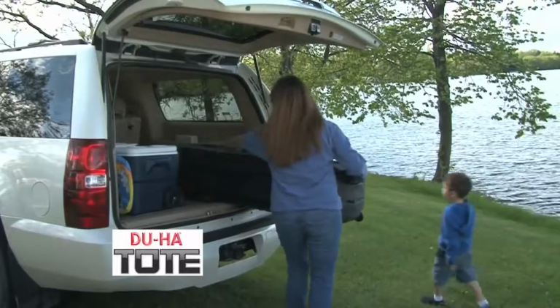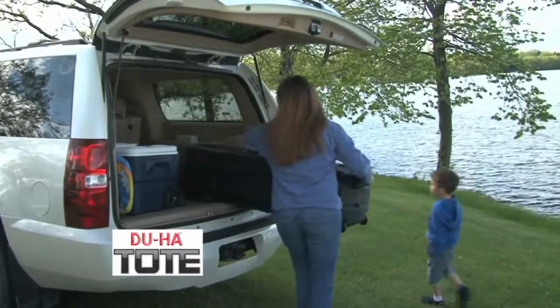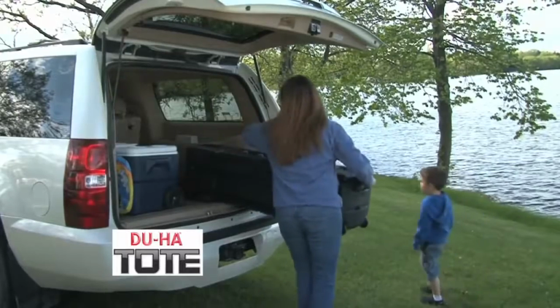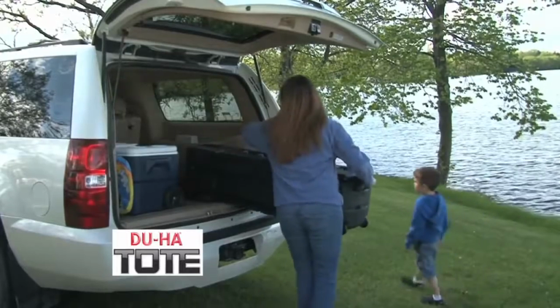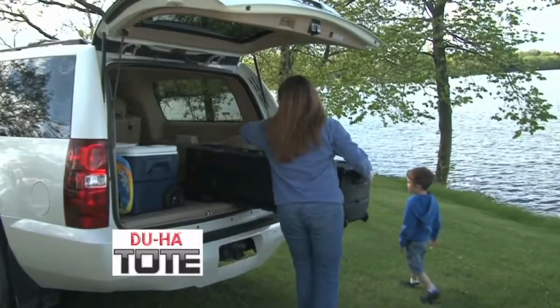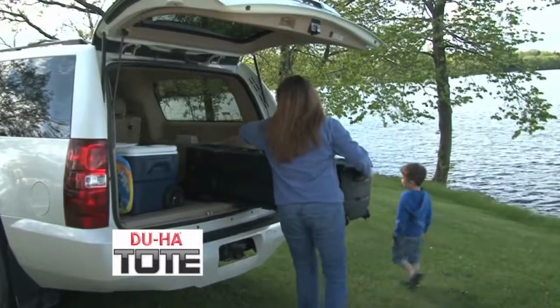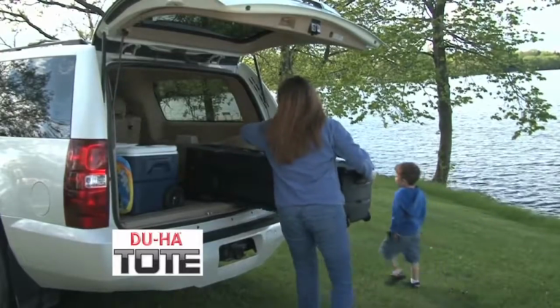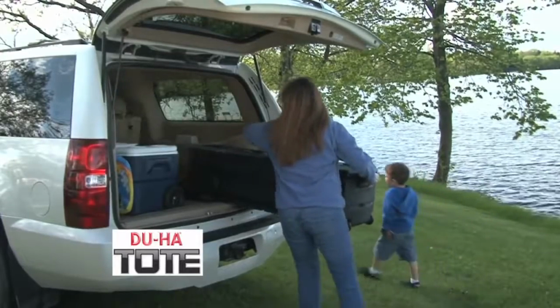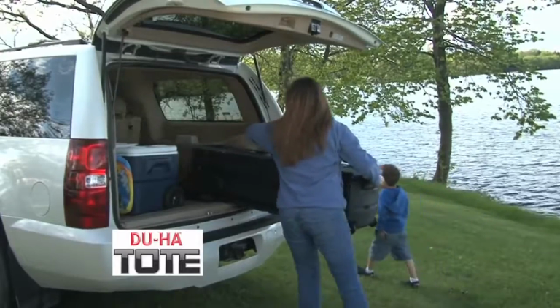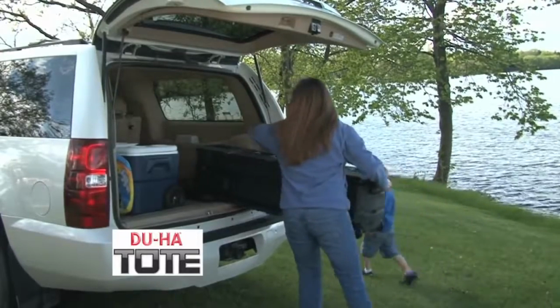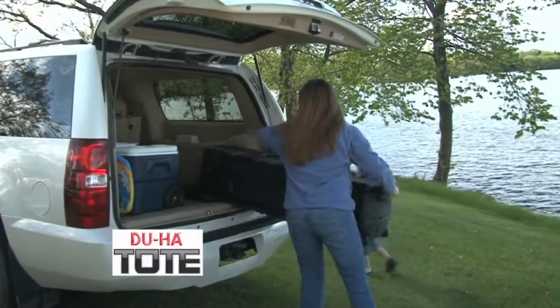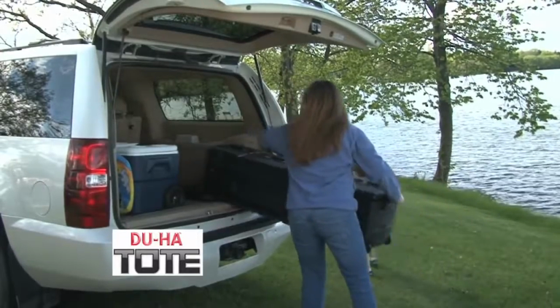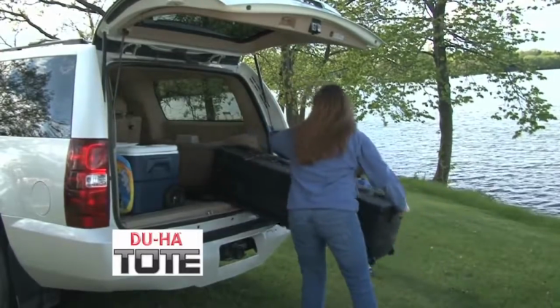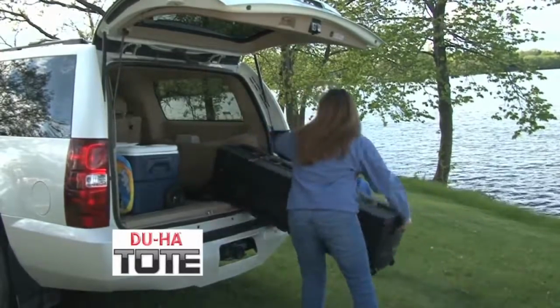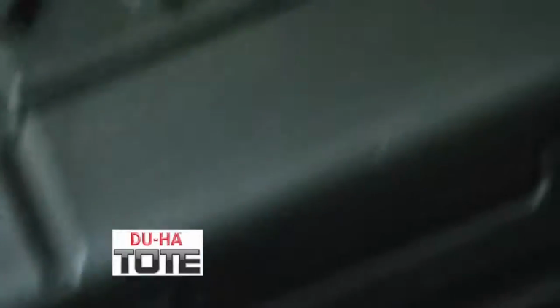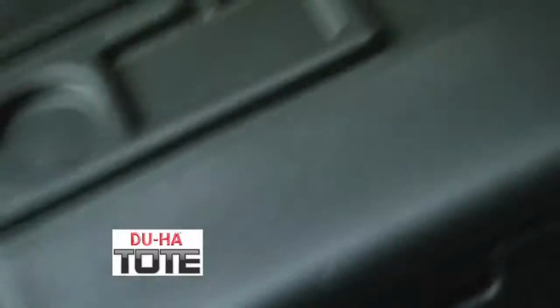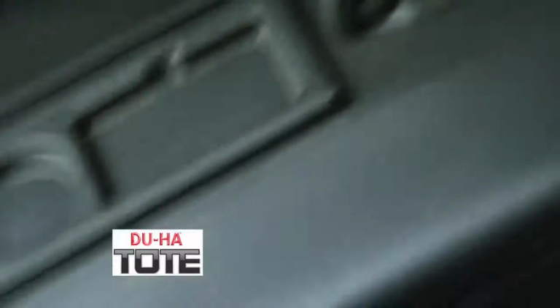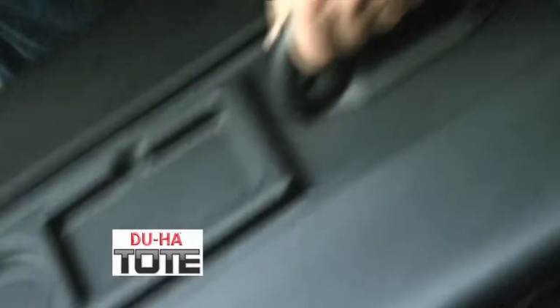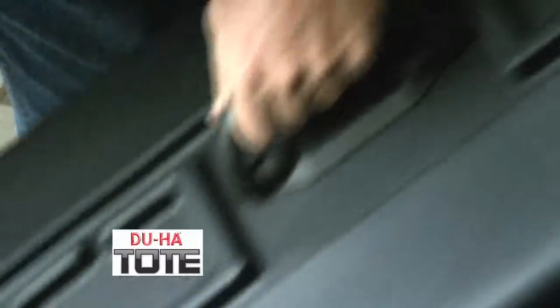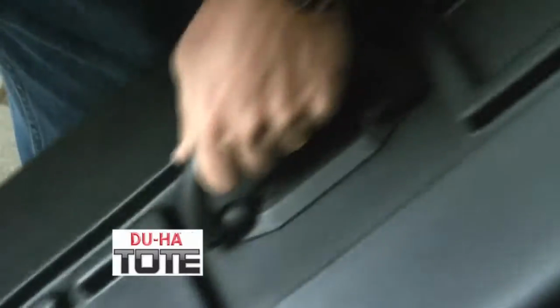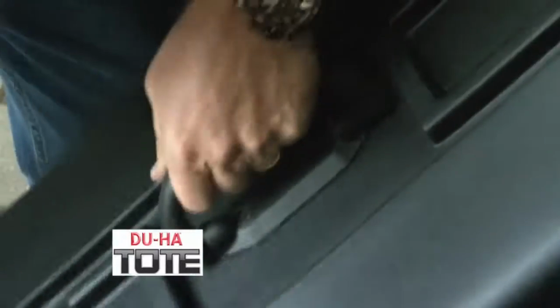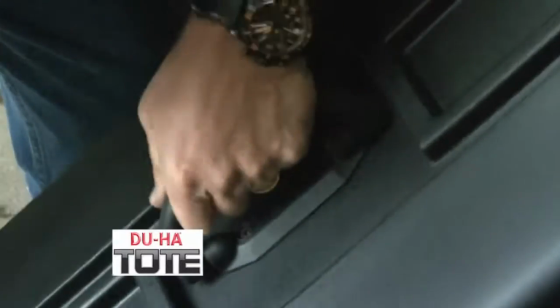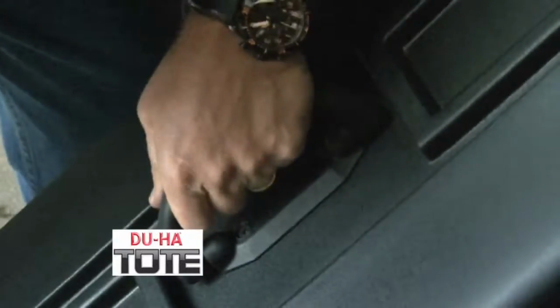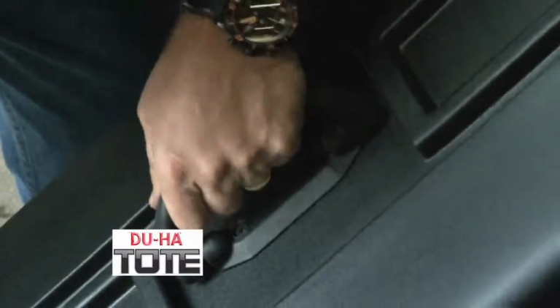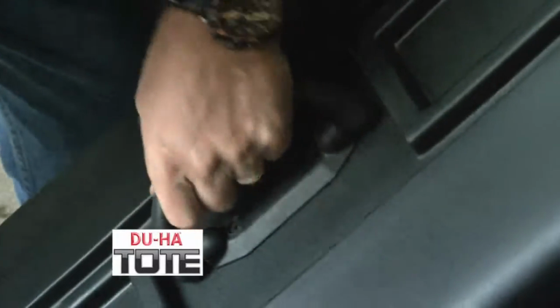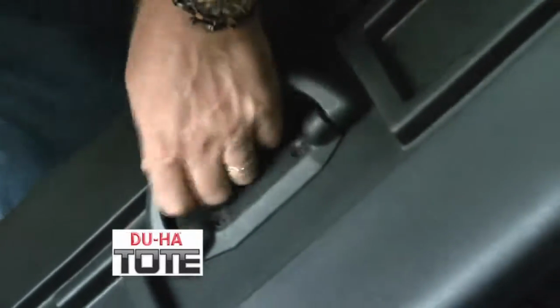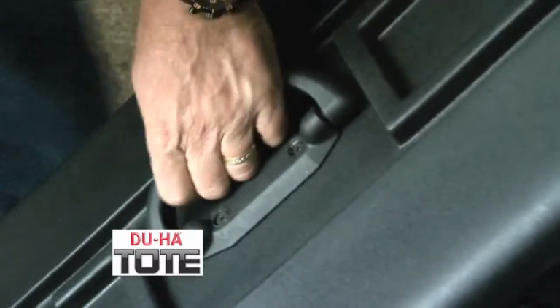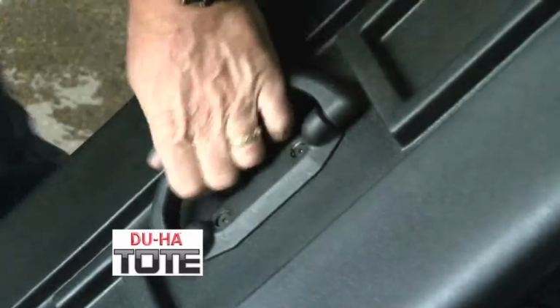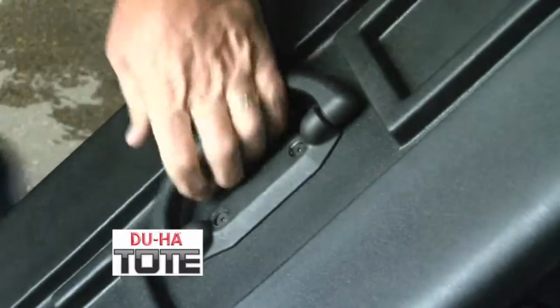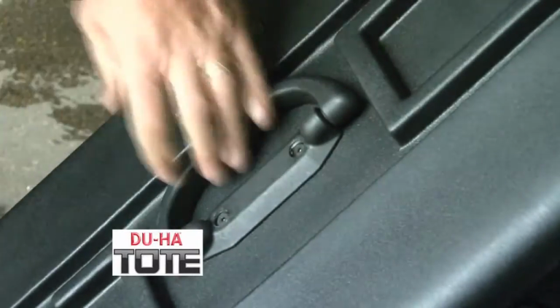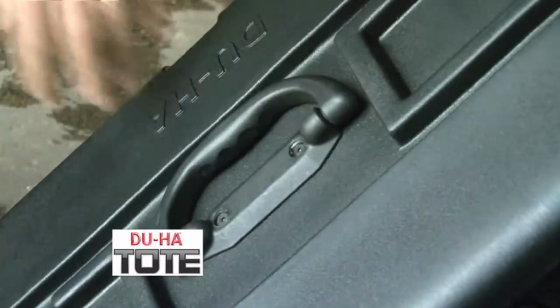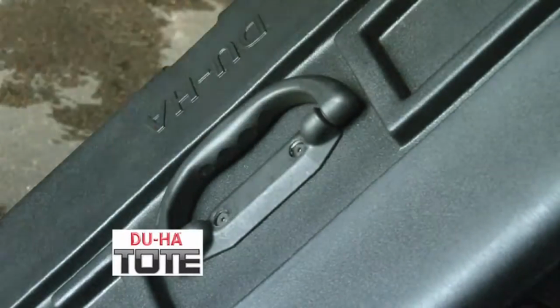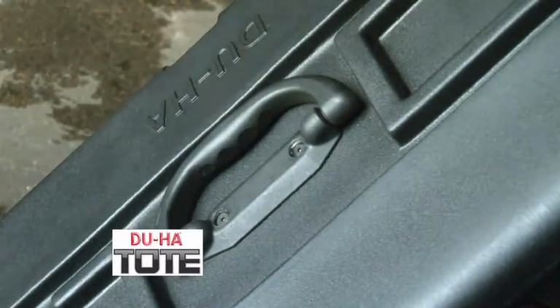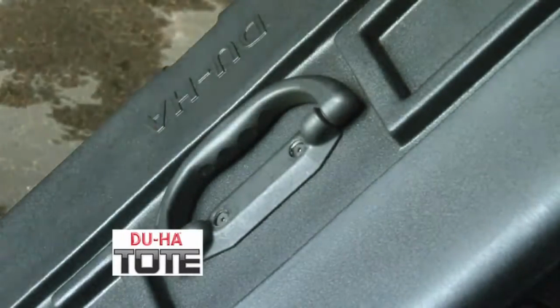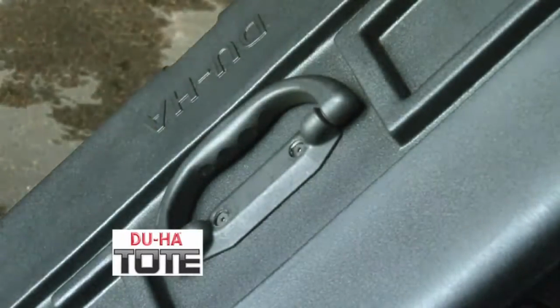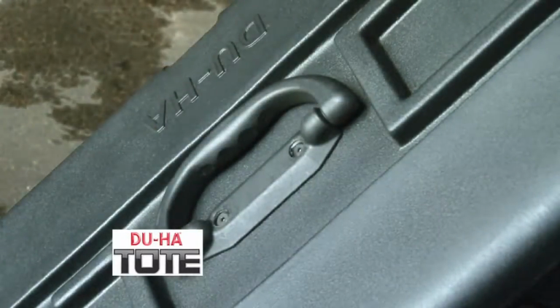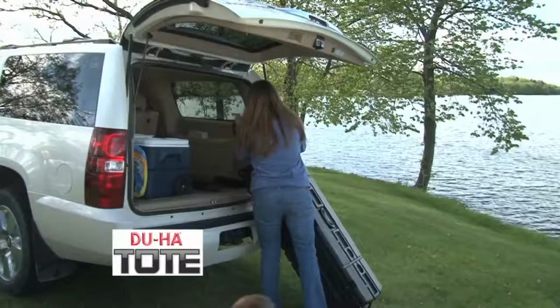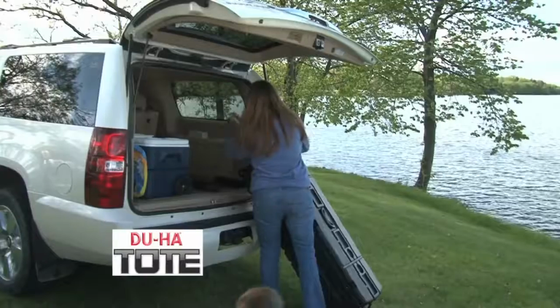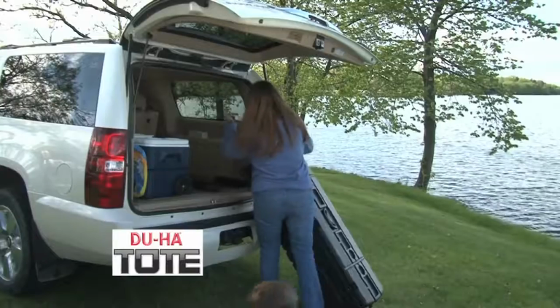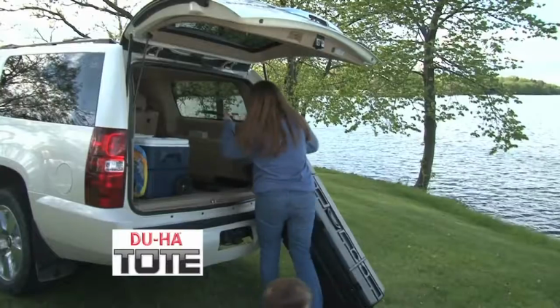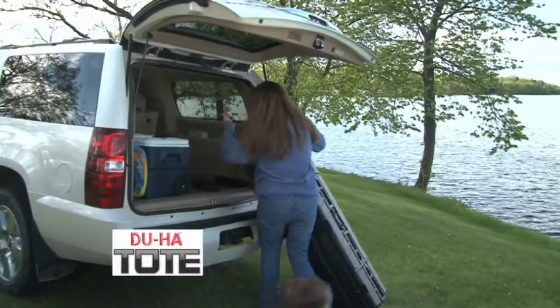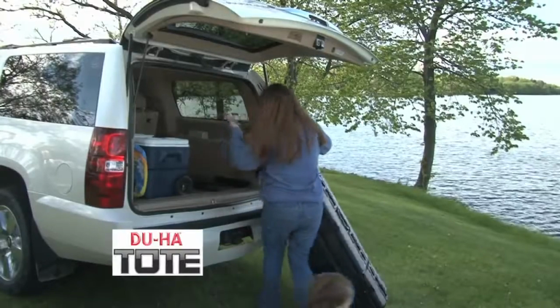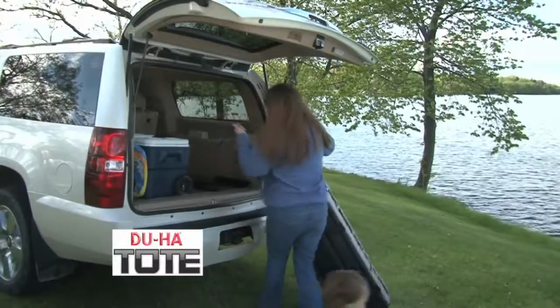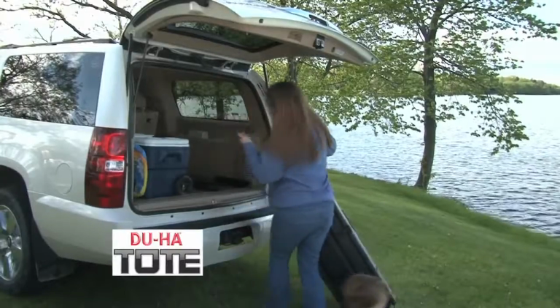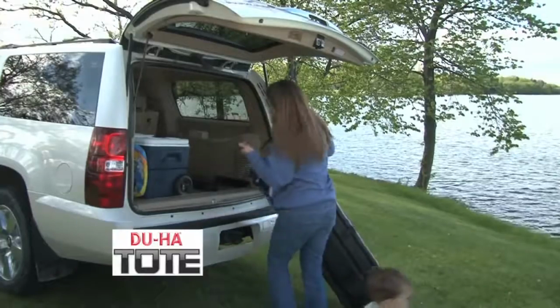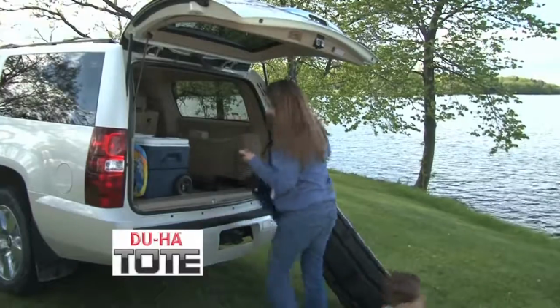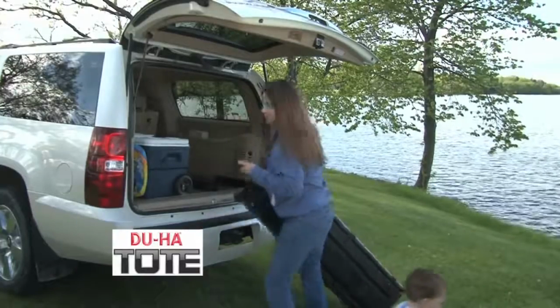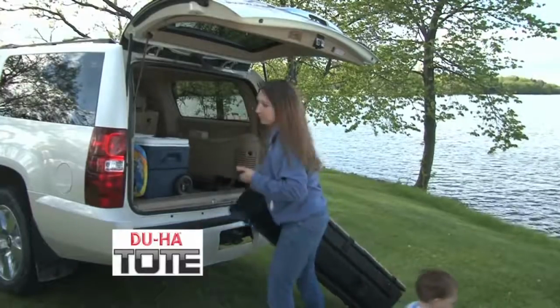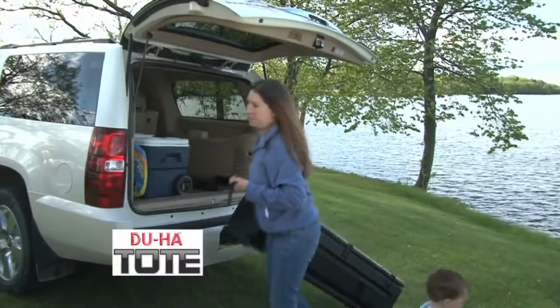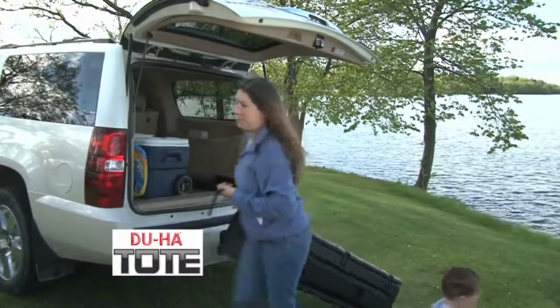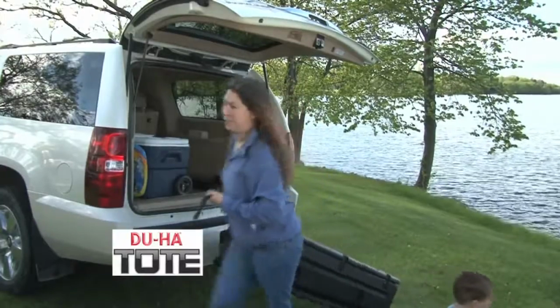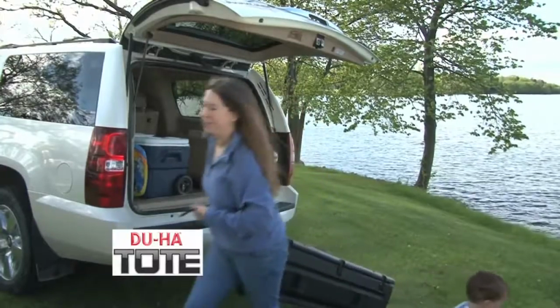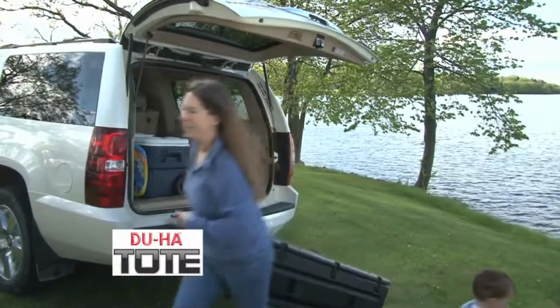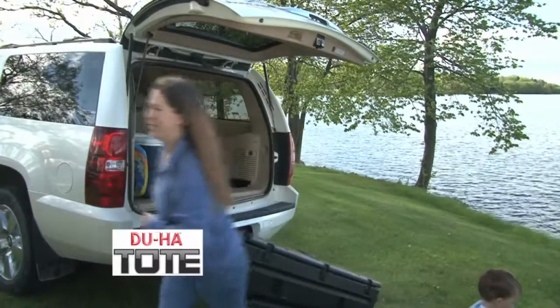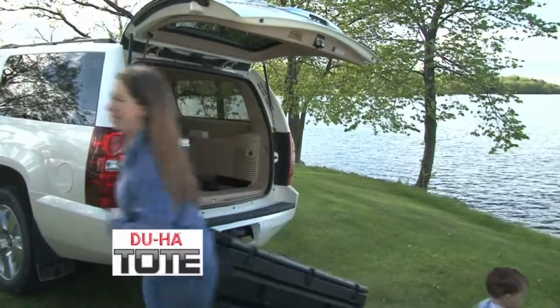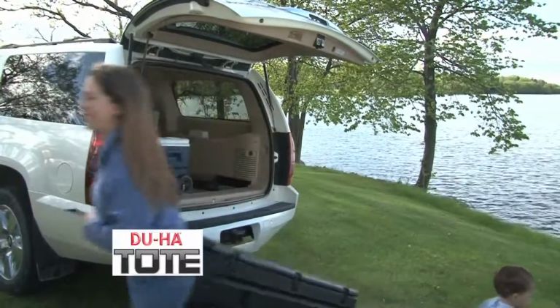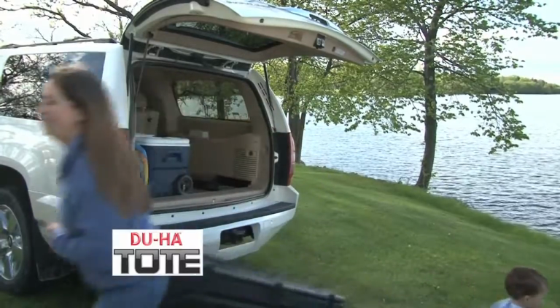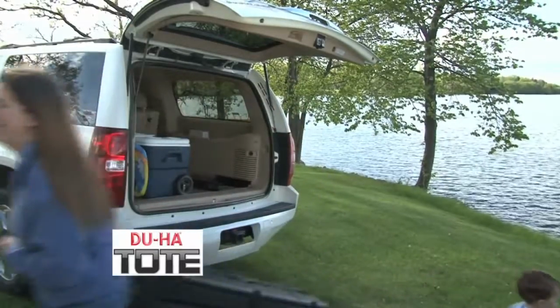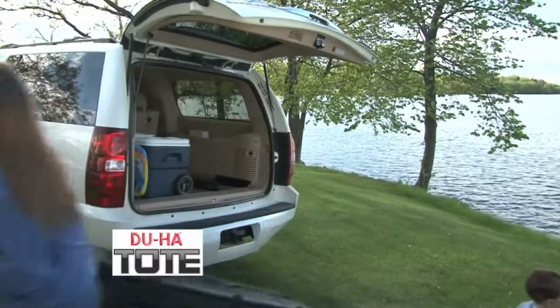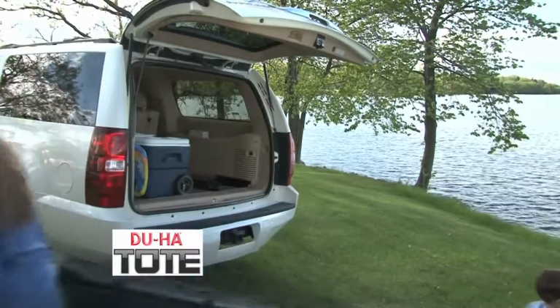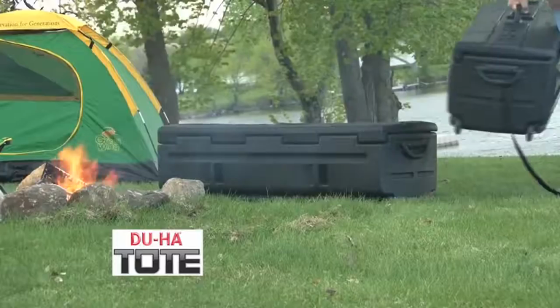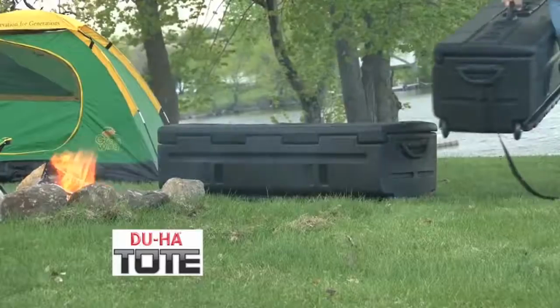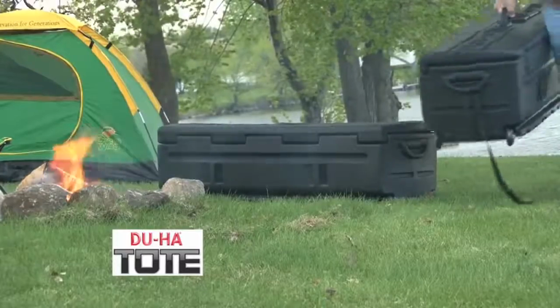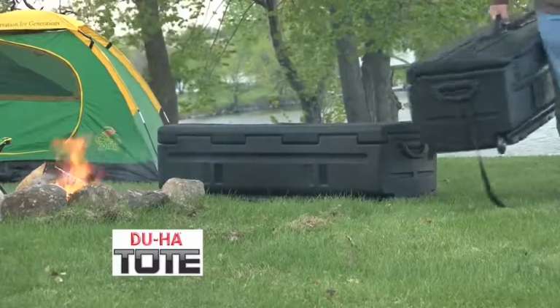The tote is easy to remove from your vehicle using the heavy-duty handles, and it's a breeze to take with you thanks to the durable wheels and tow strap.